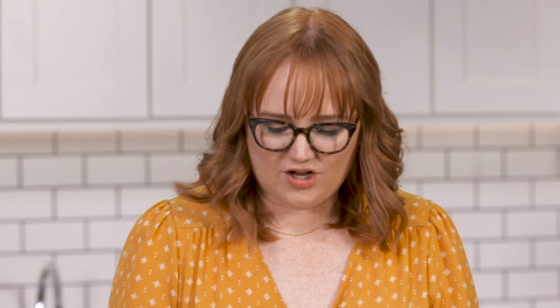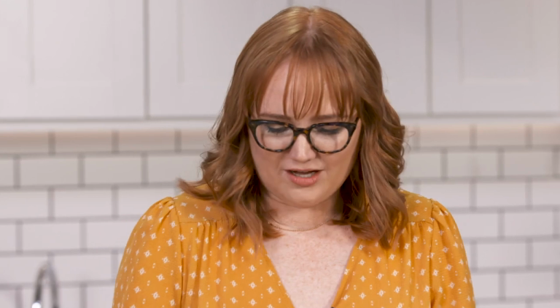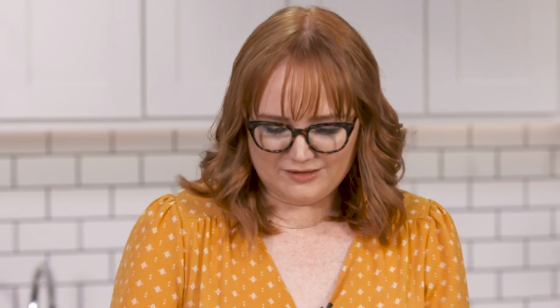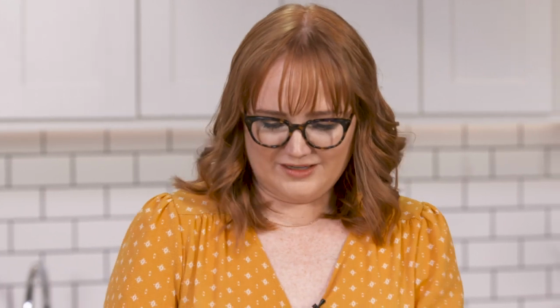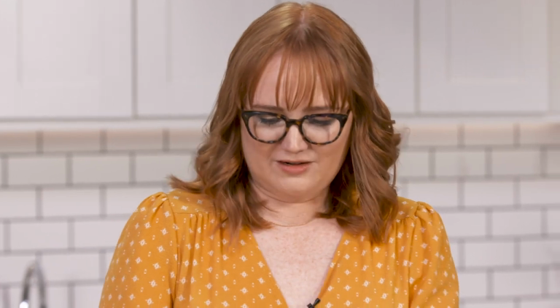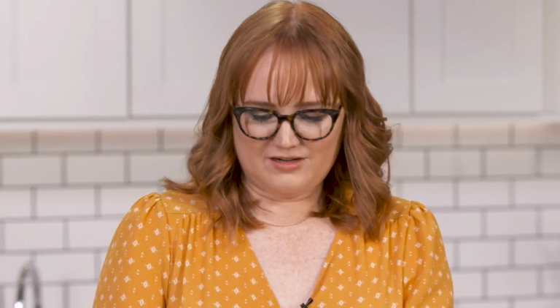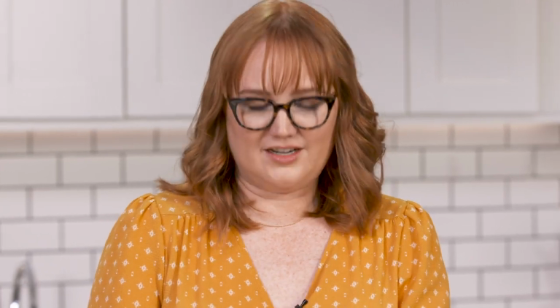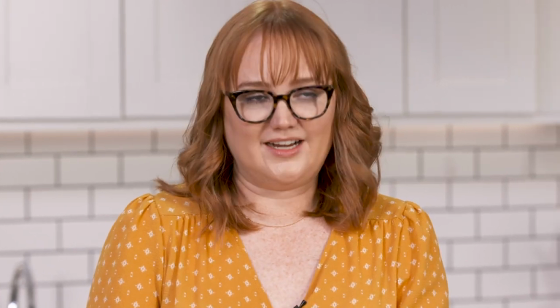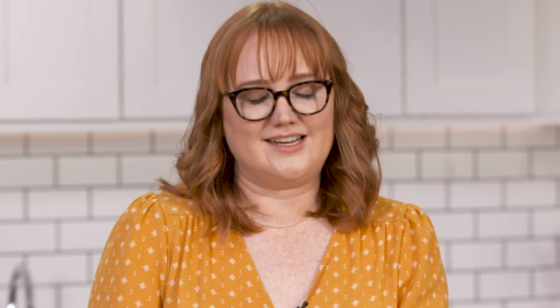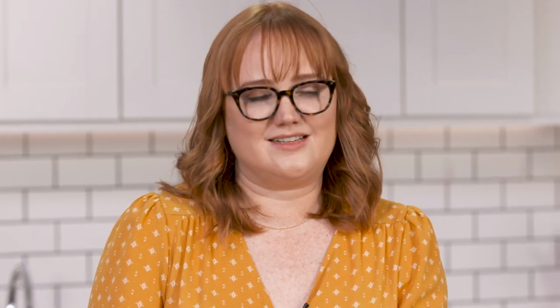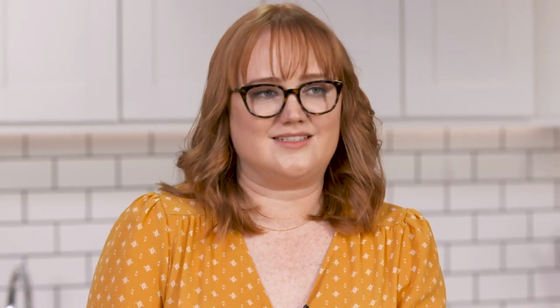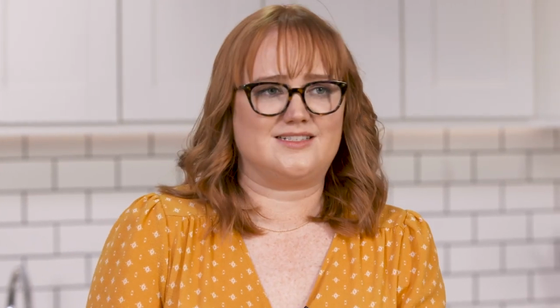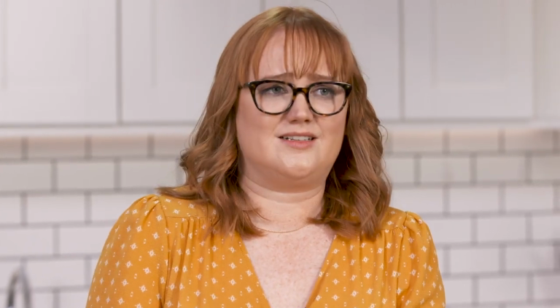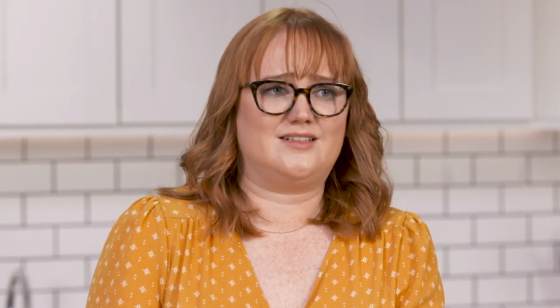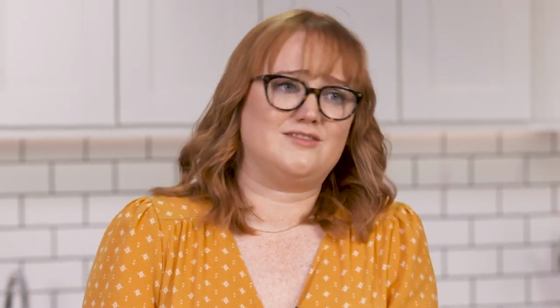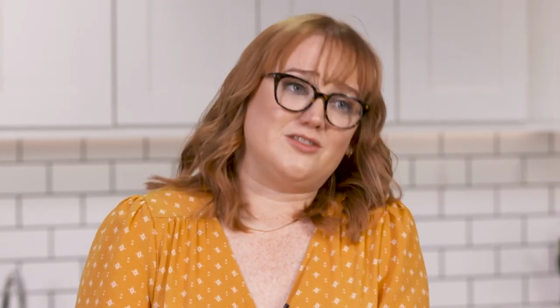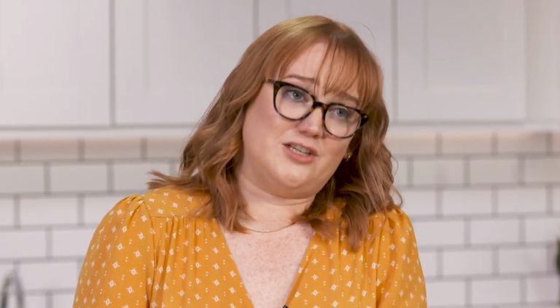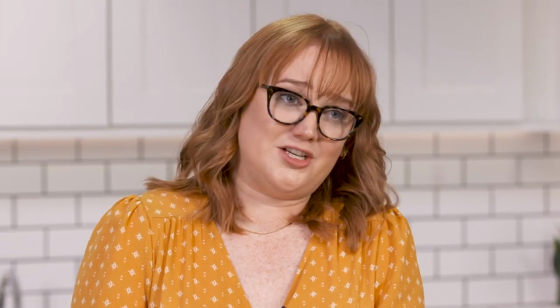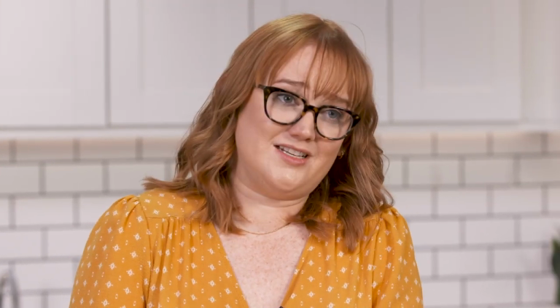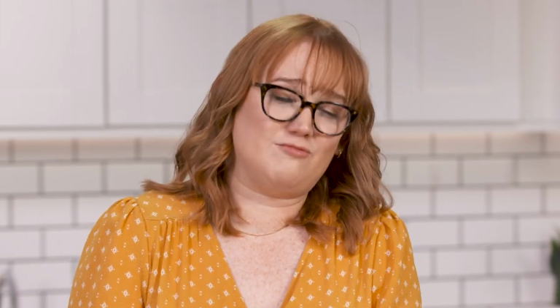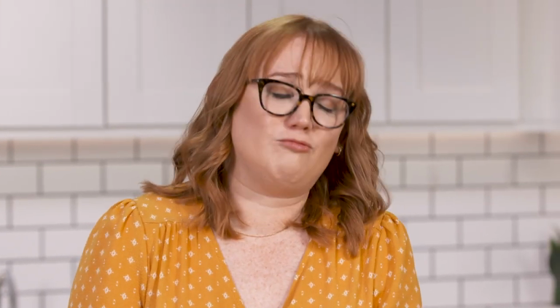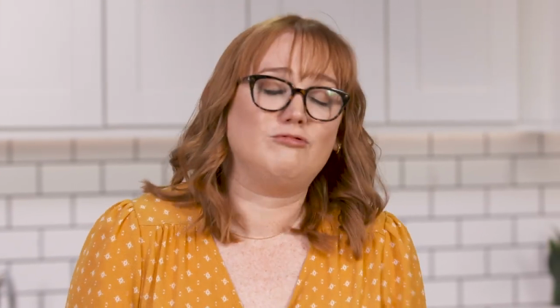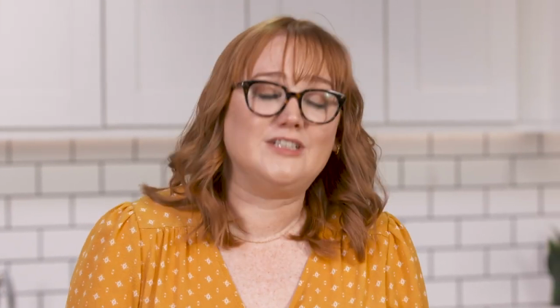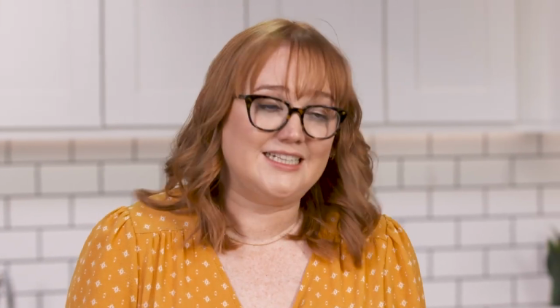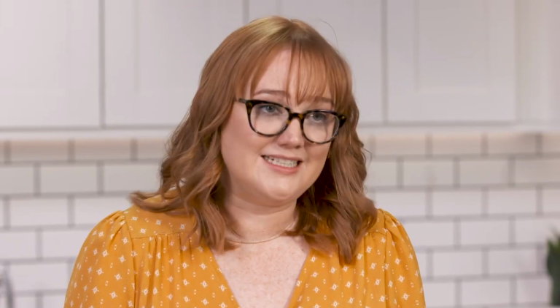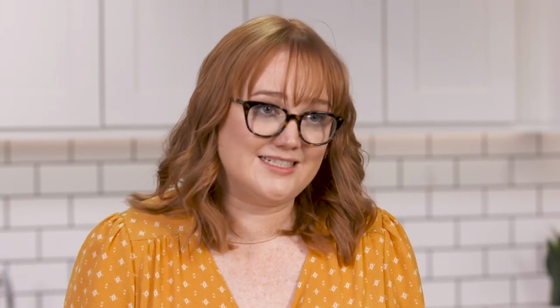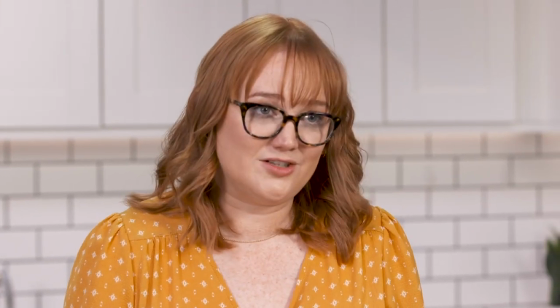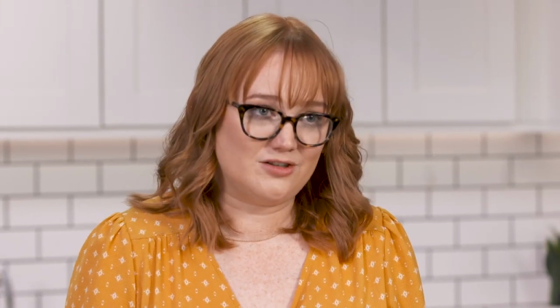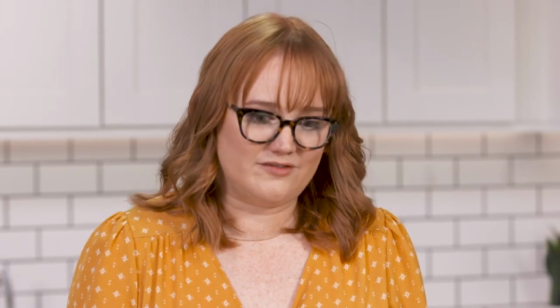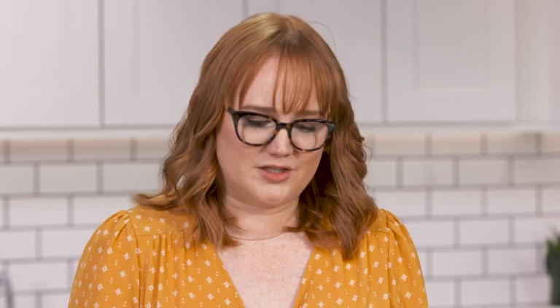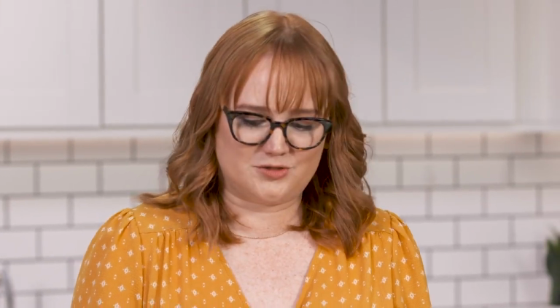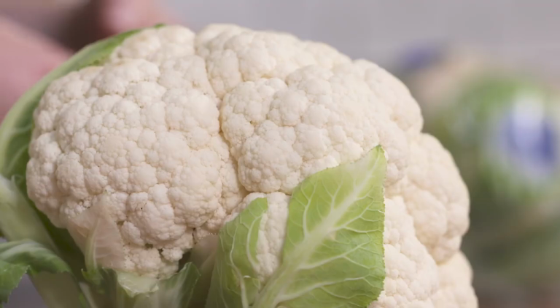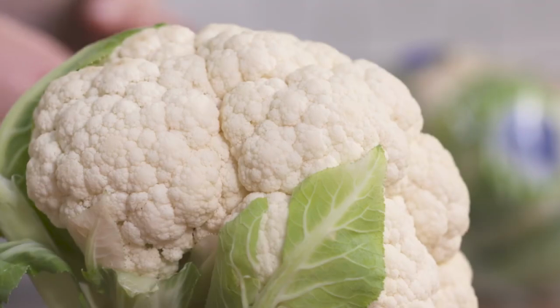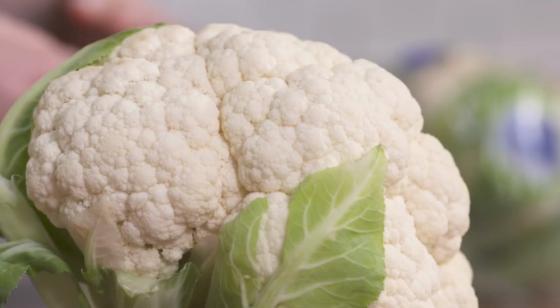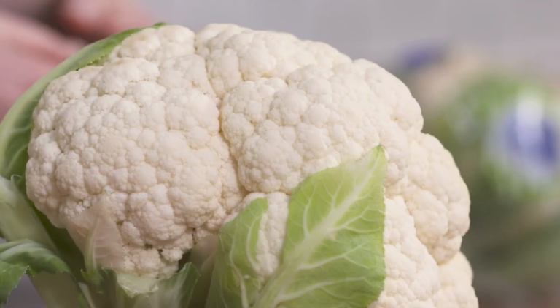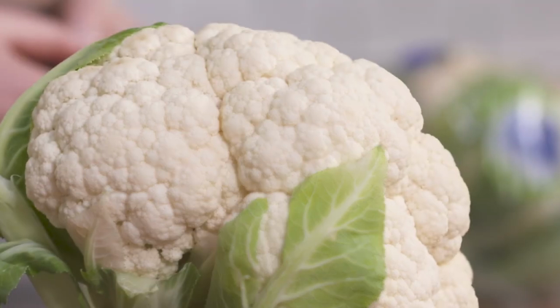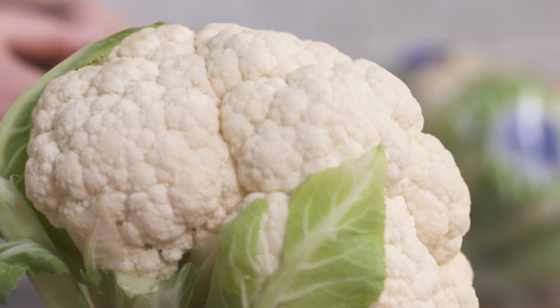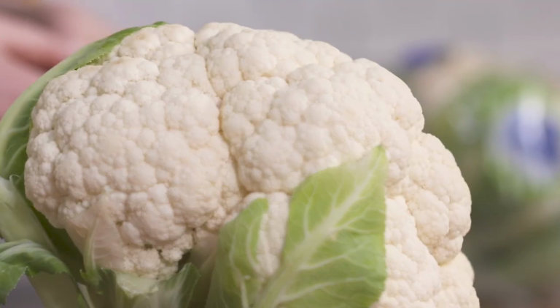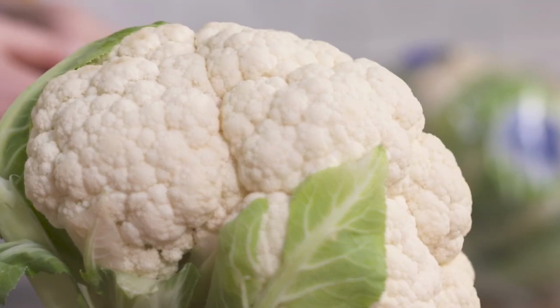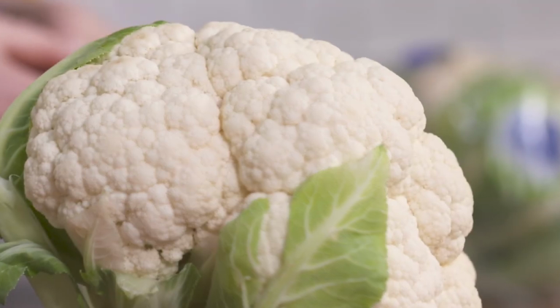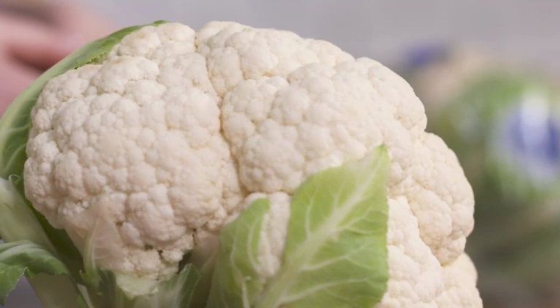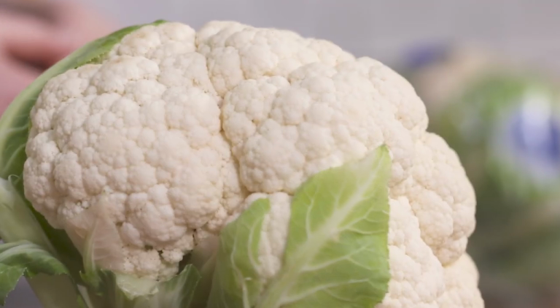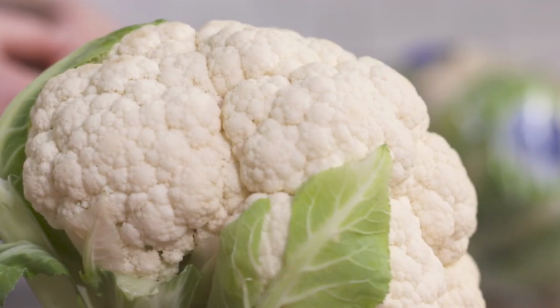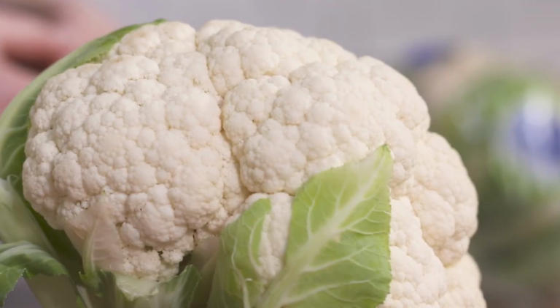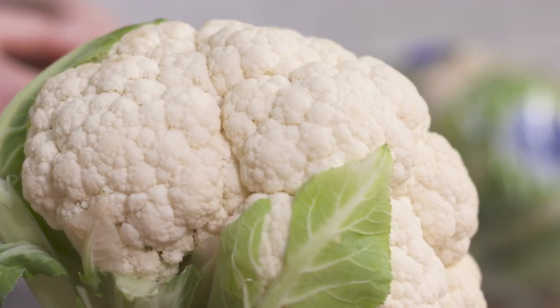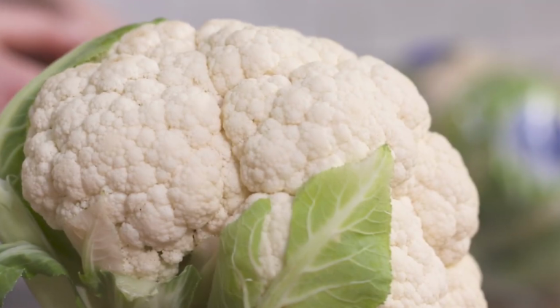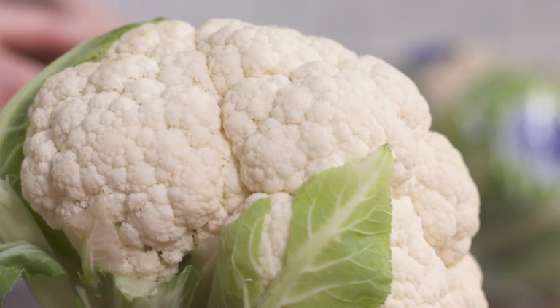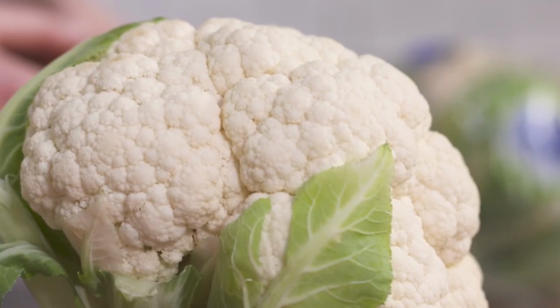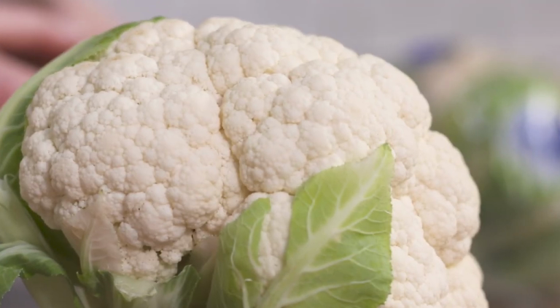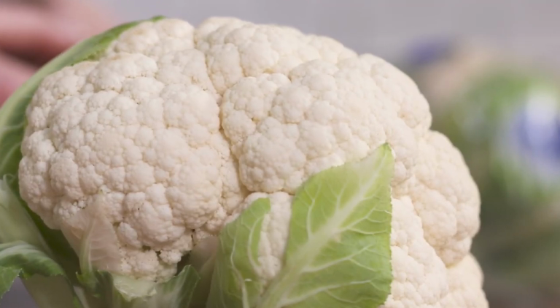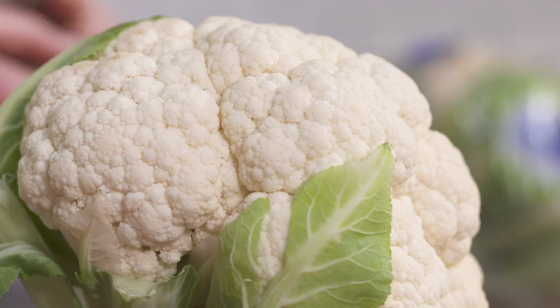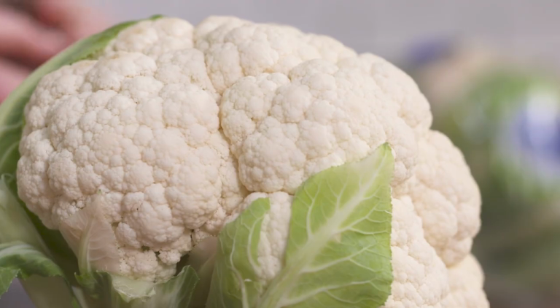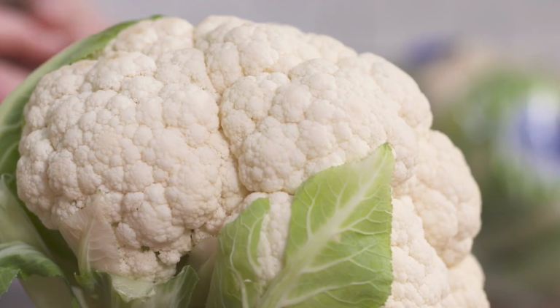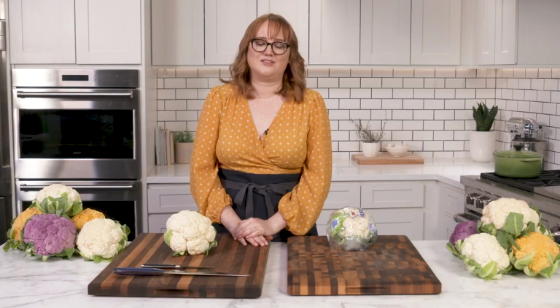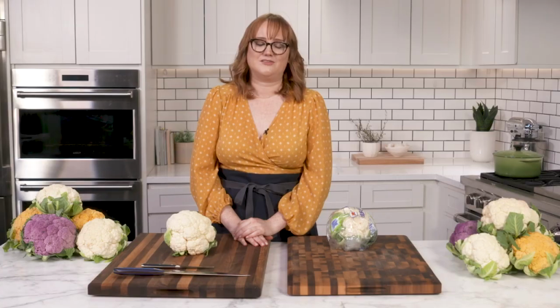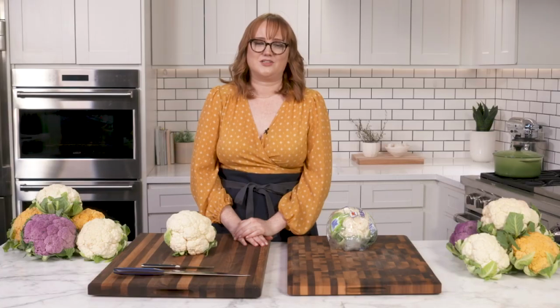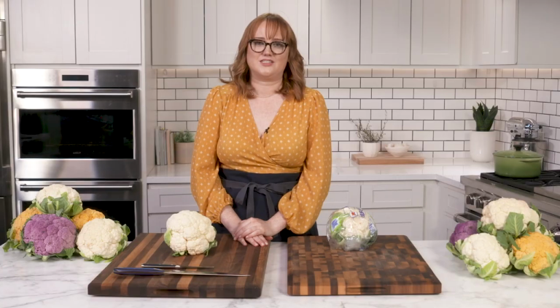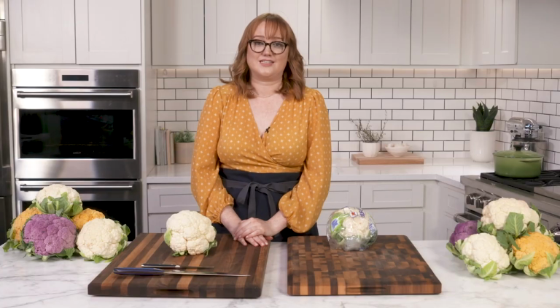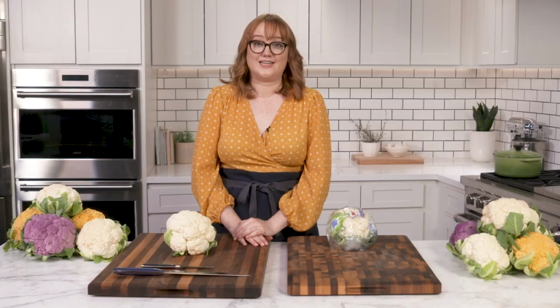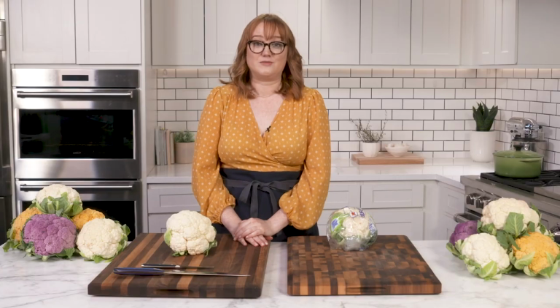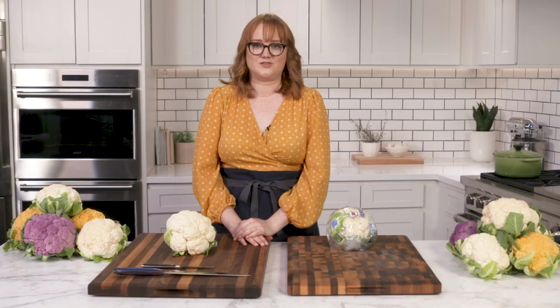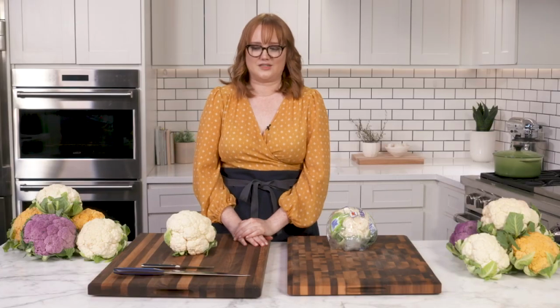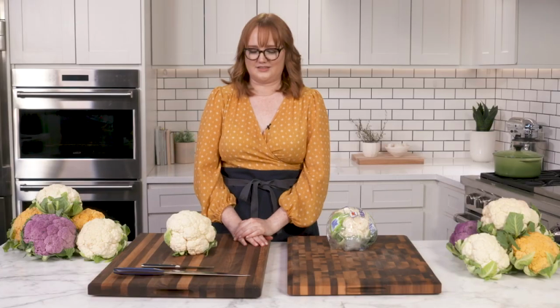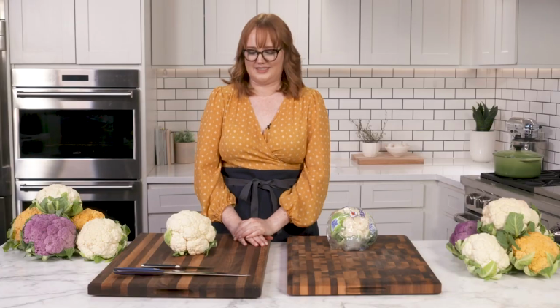Cauliflower is a delicious, really easy to cook vegetable. Before we get started, I want to address the camera directly.